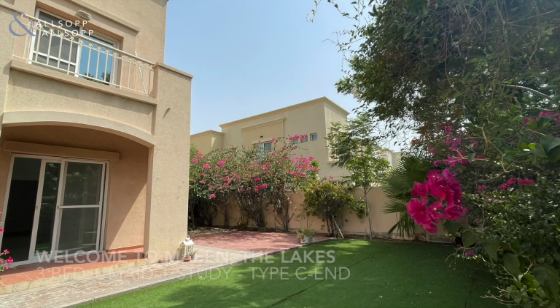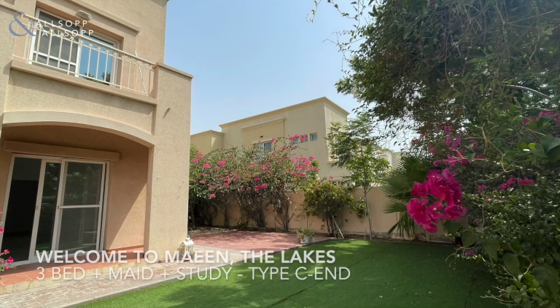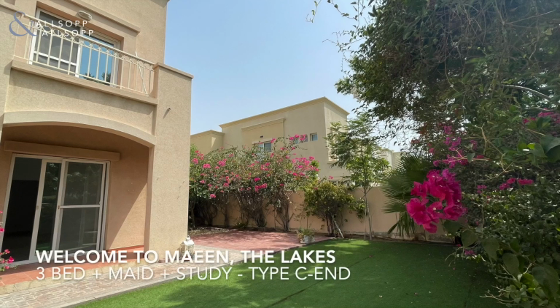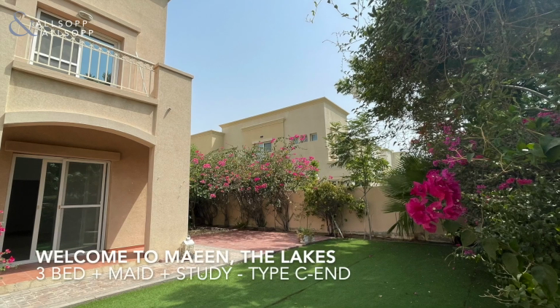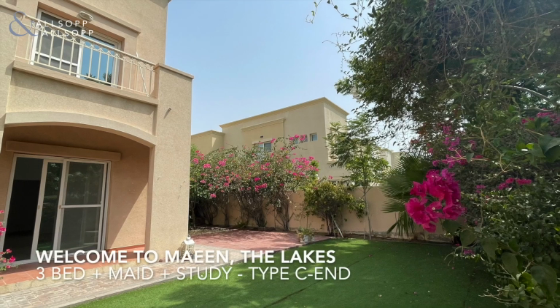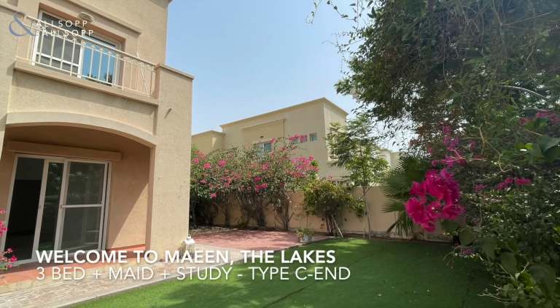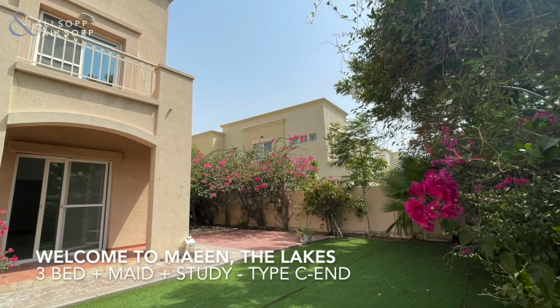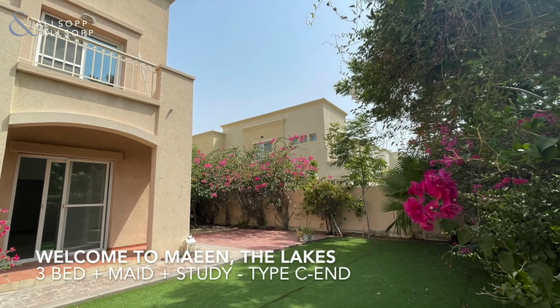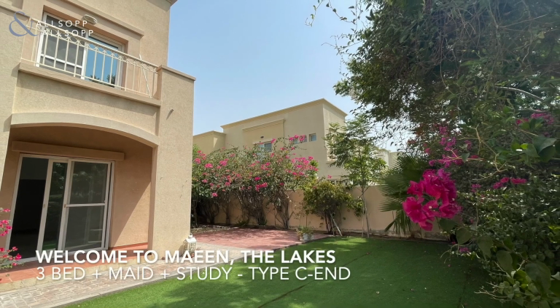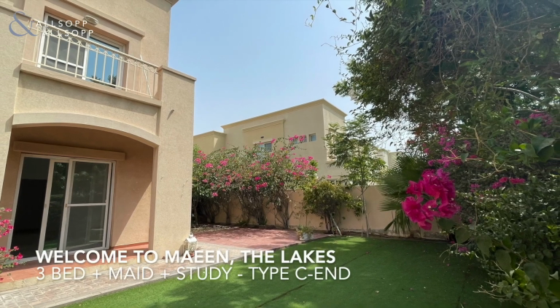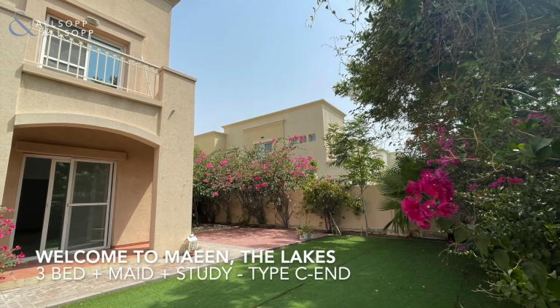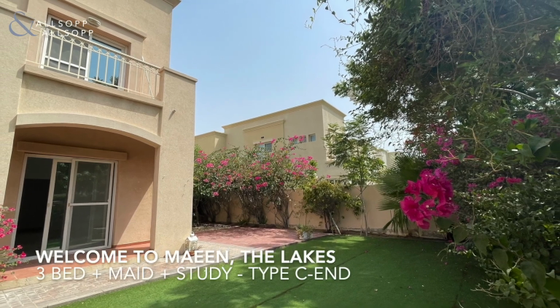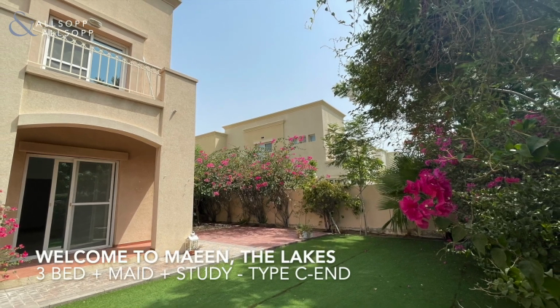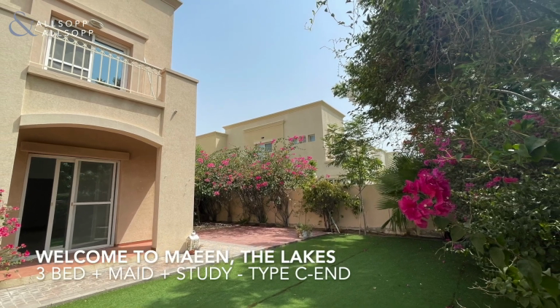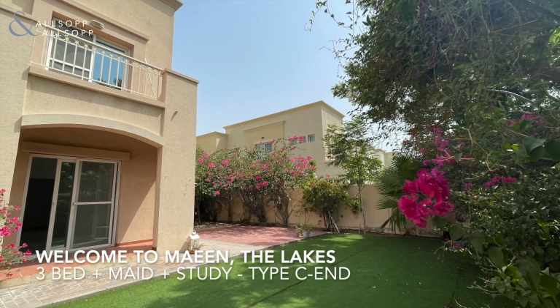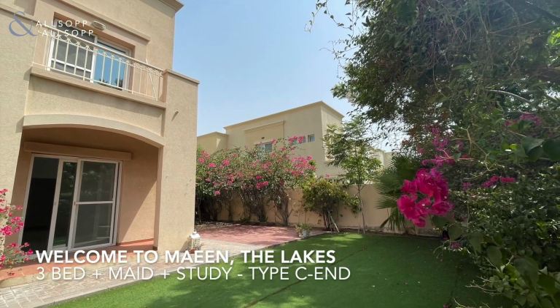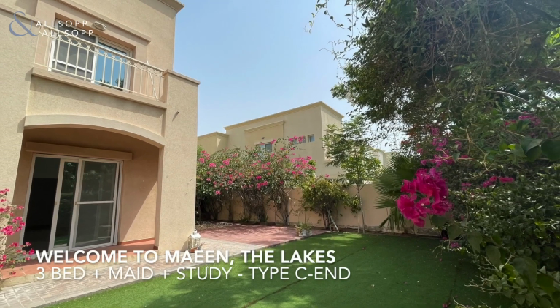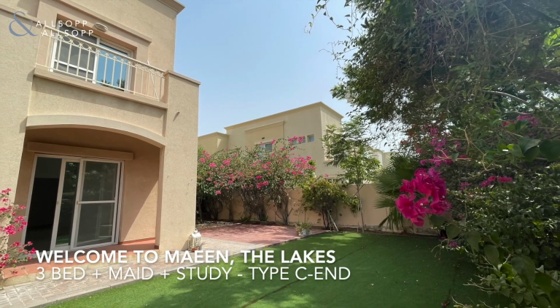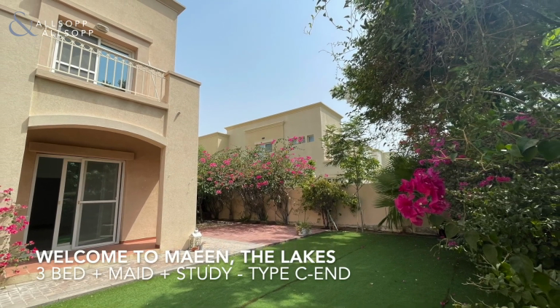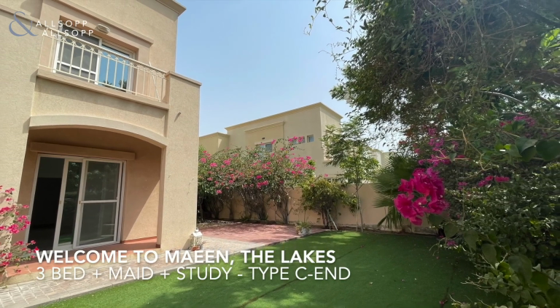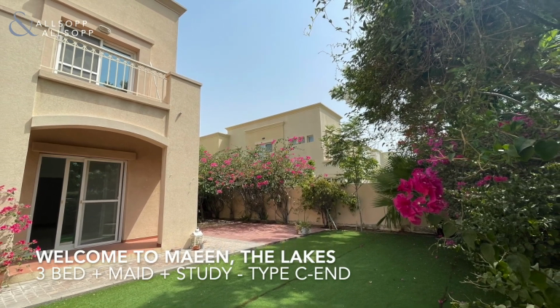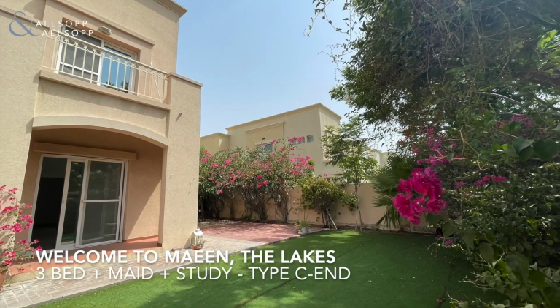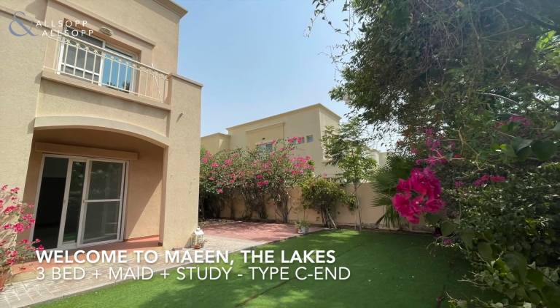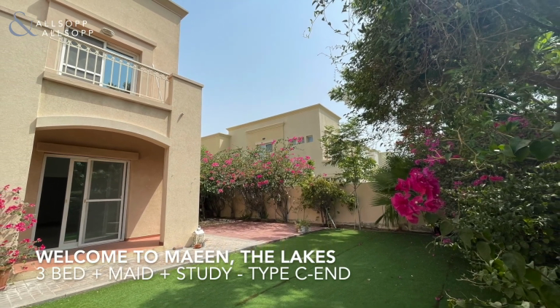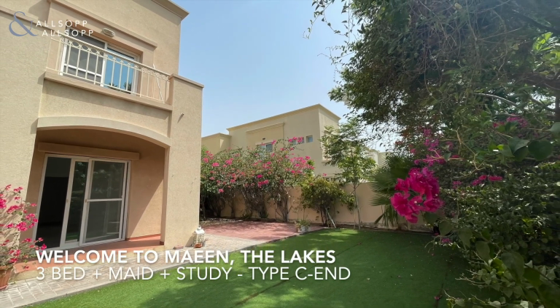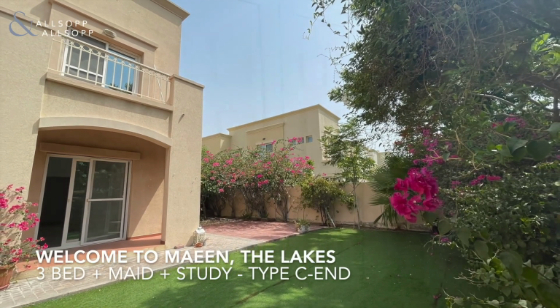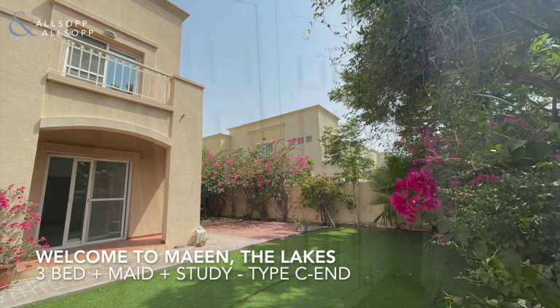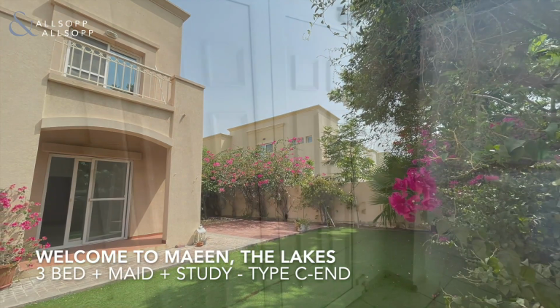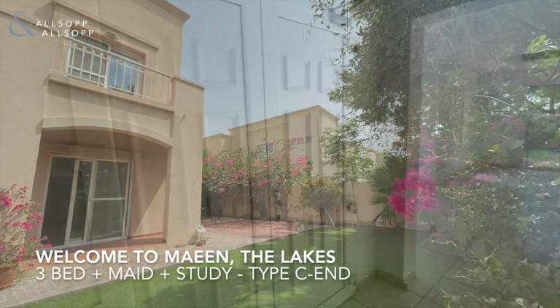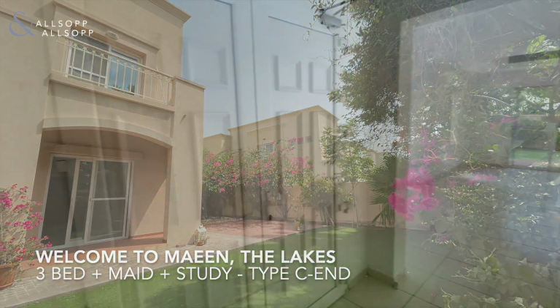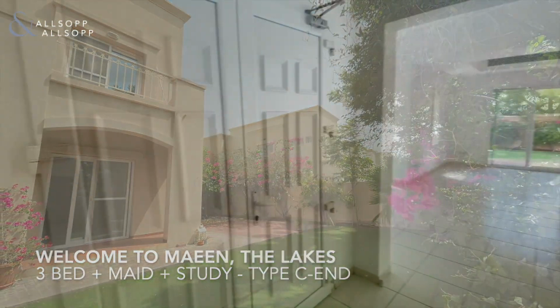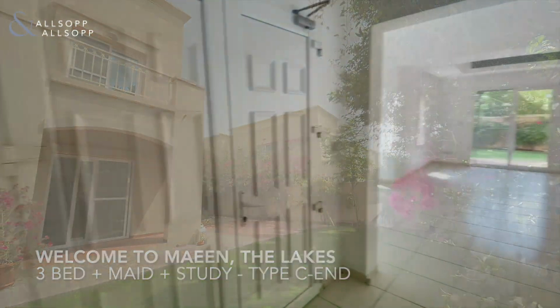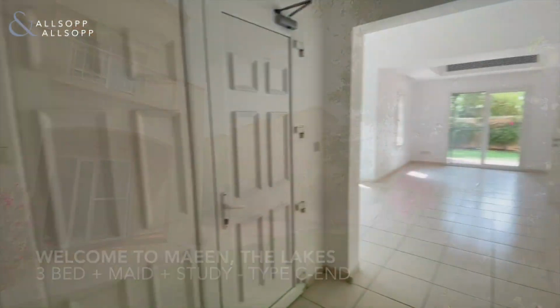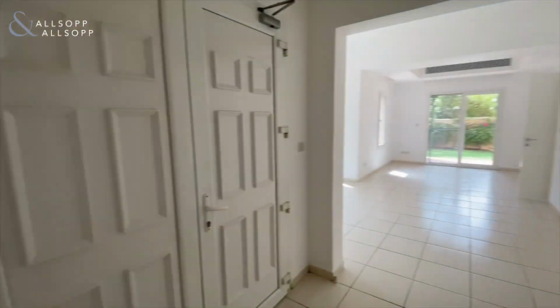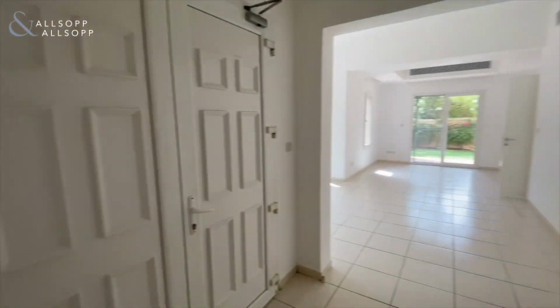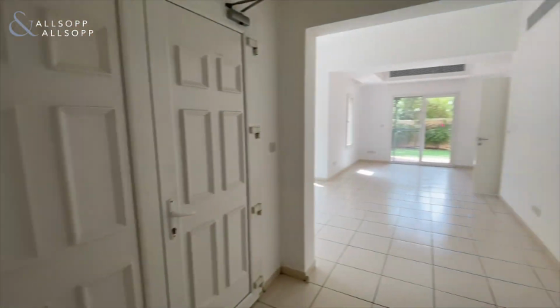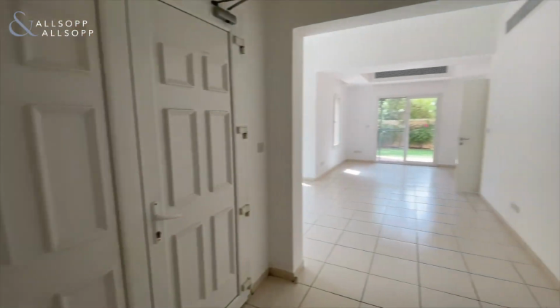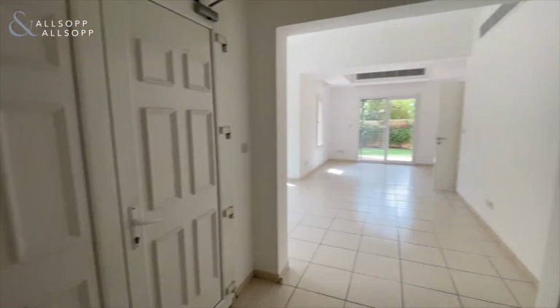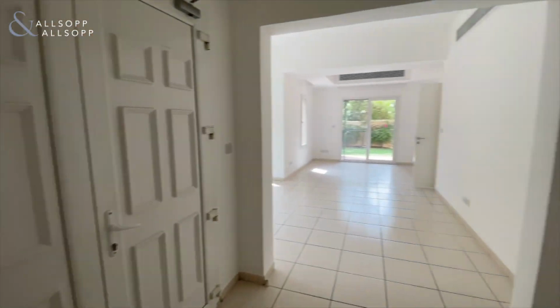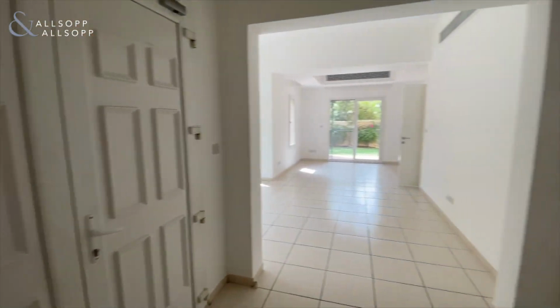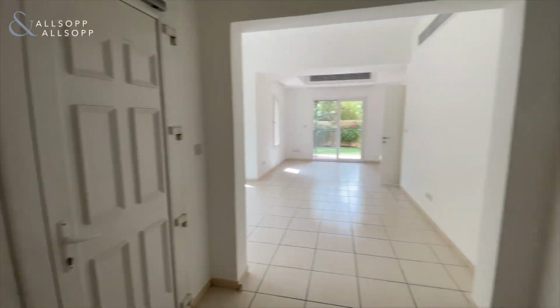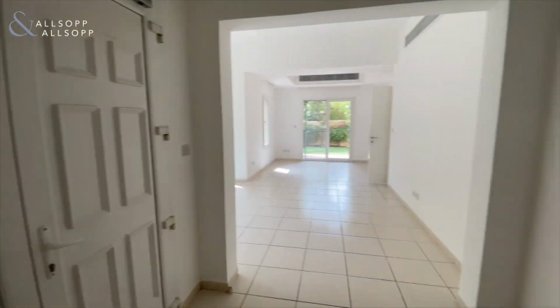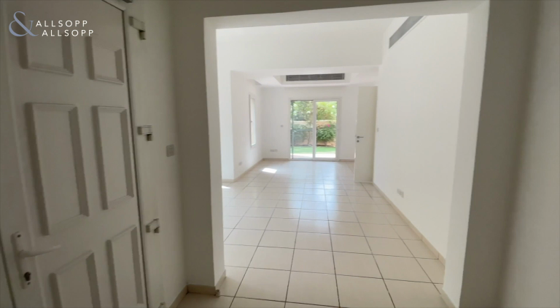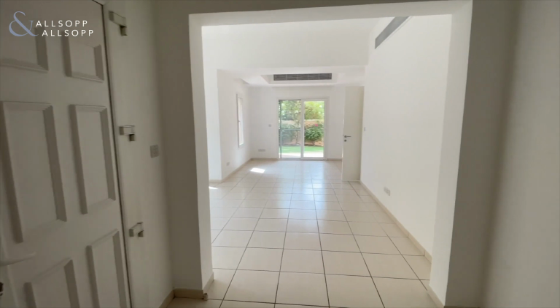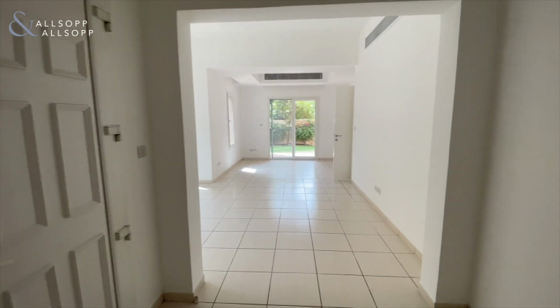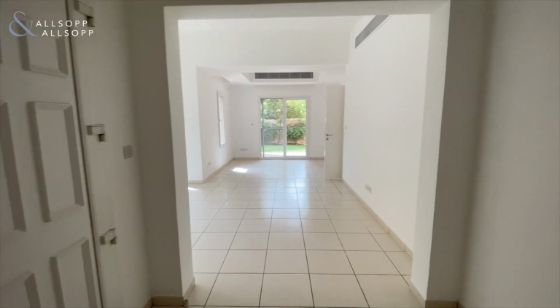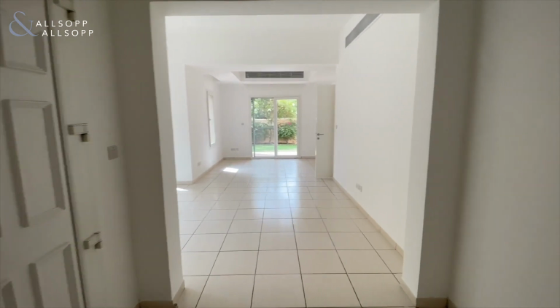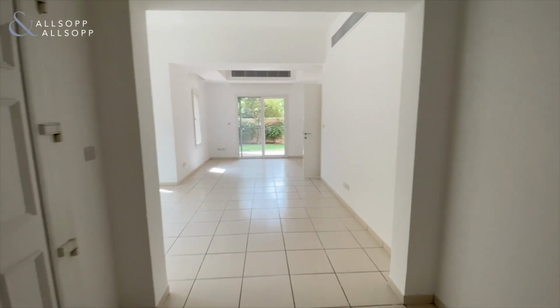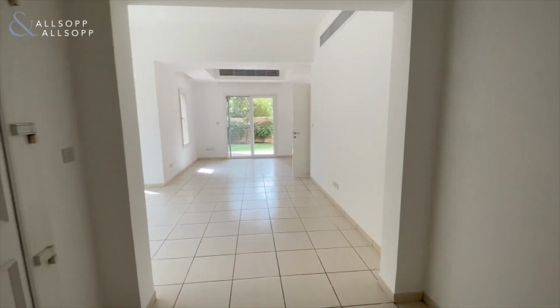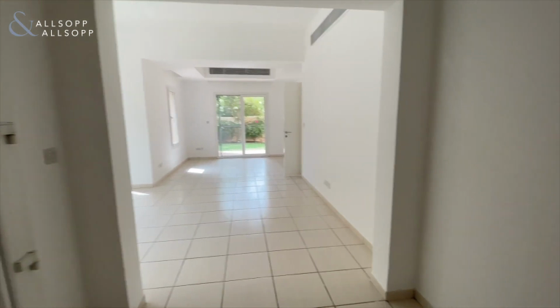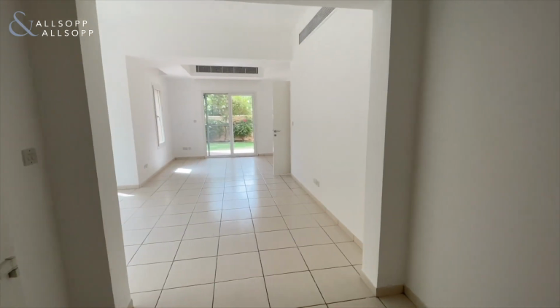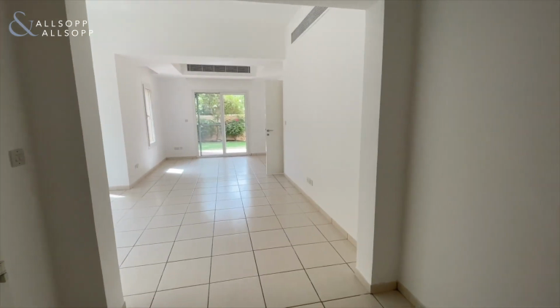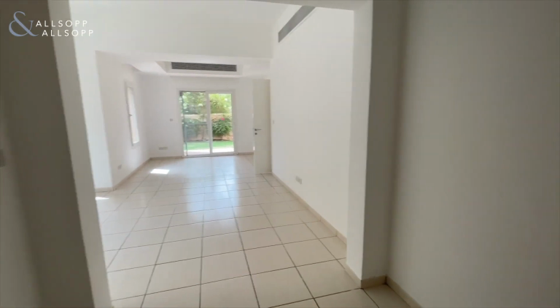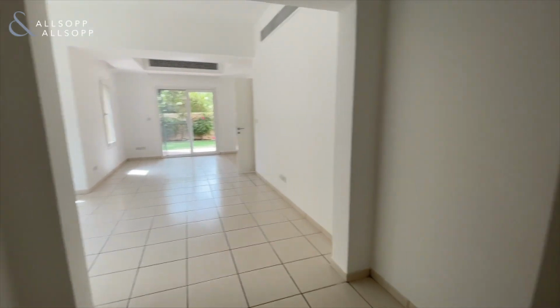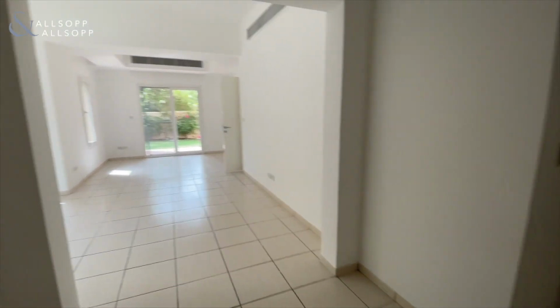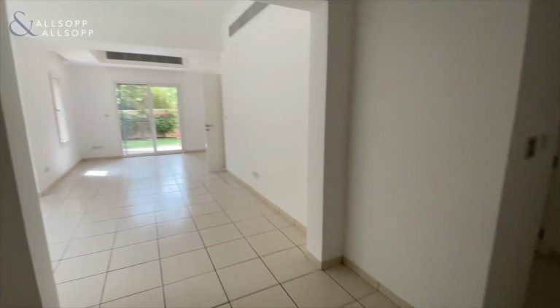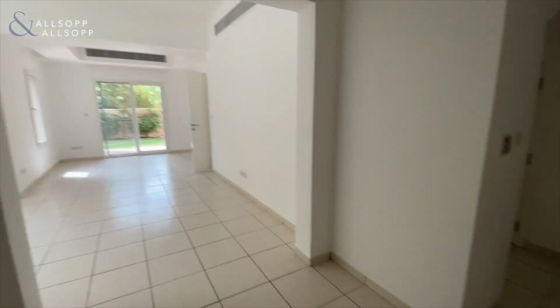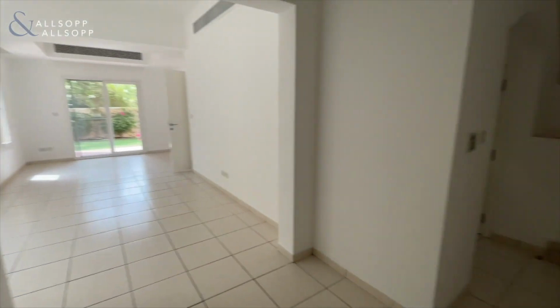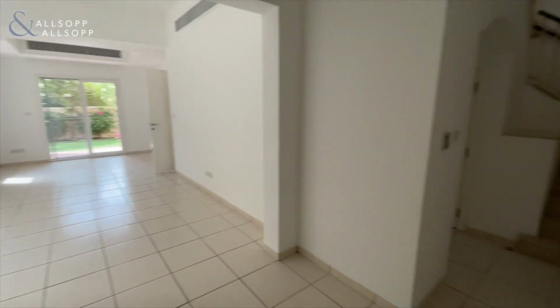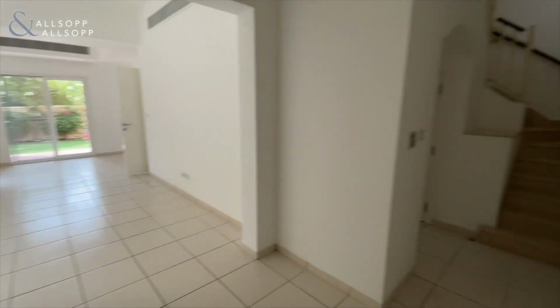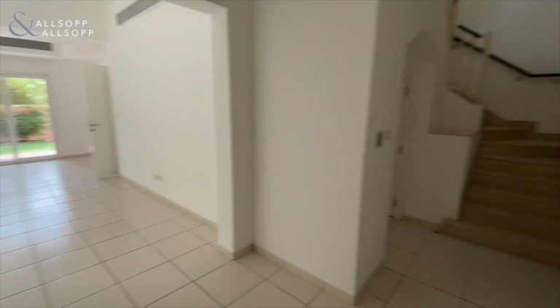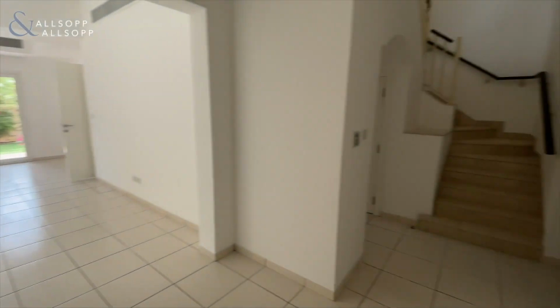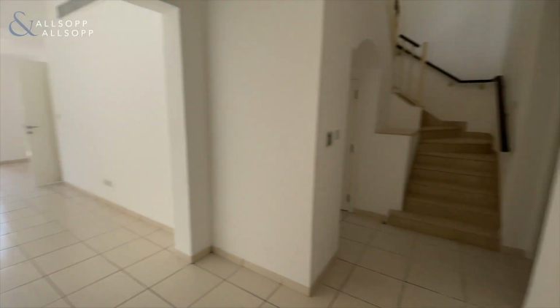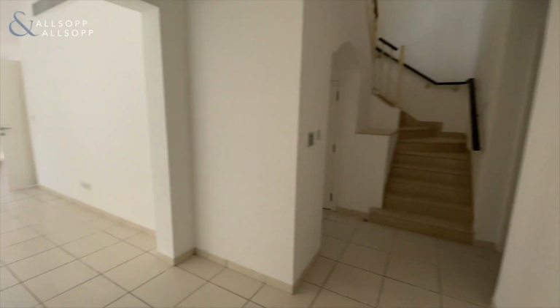Hello, I'm Vianney from Allsopp and Allsopp. Today I will show you a villa in Maeen Deluxe, Type C — 3 bed plus study plus maid's room.